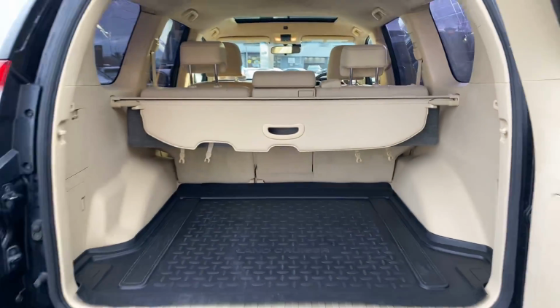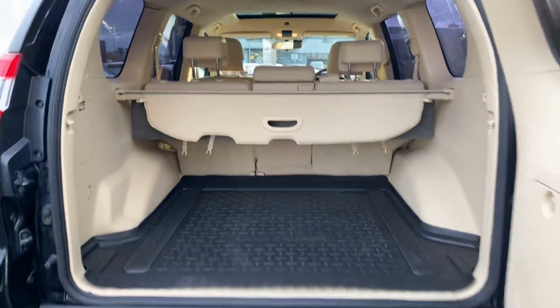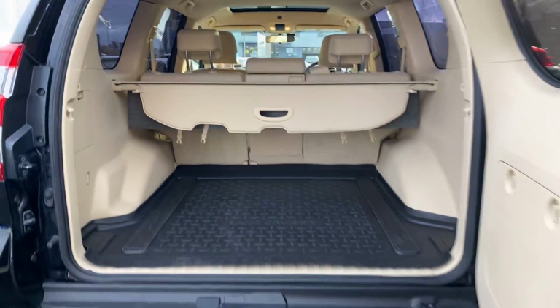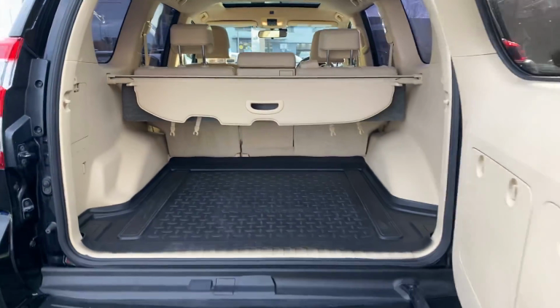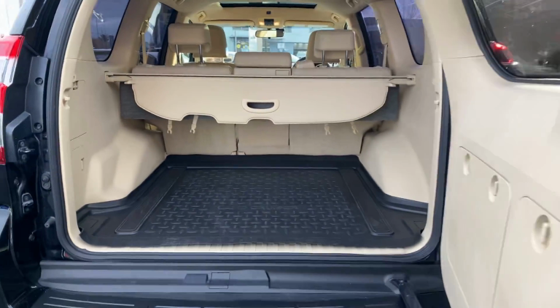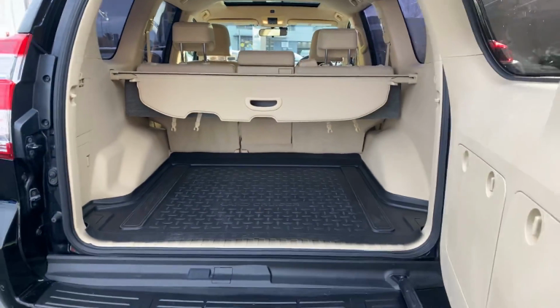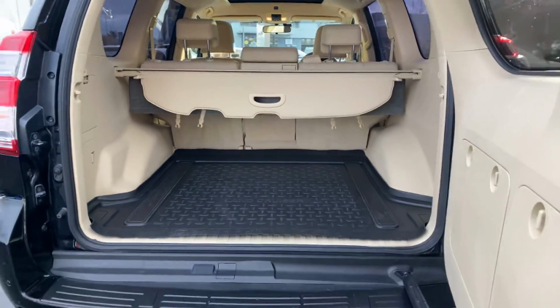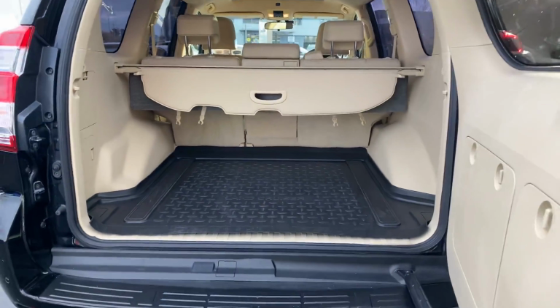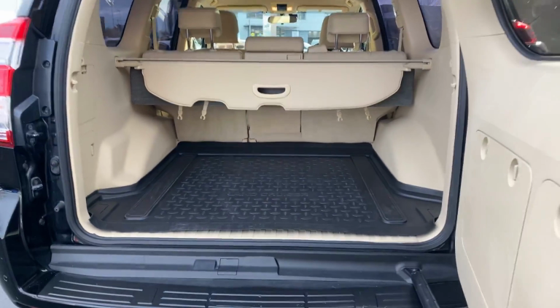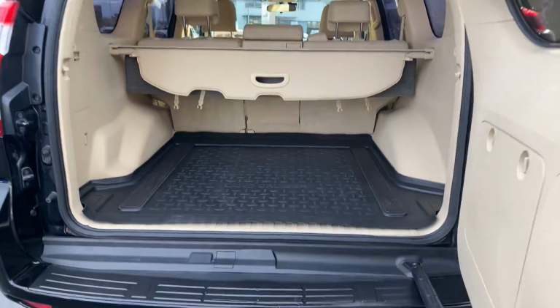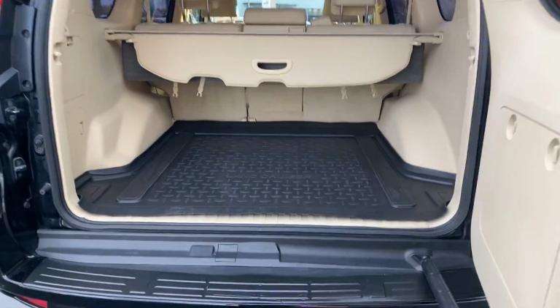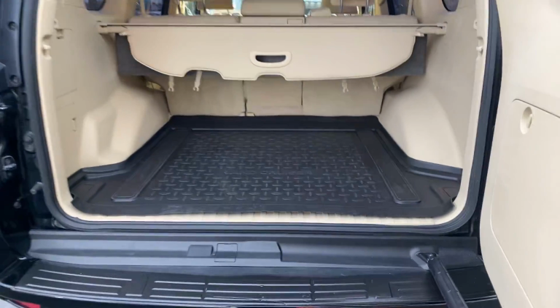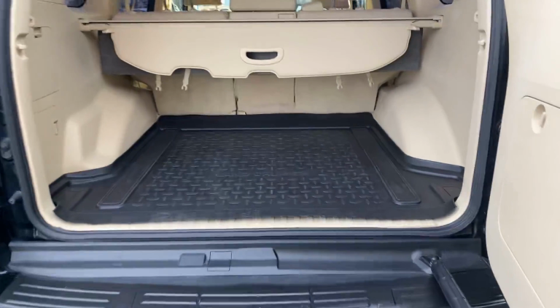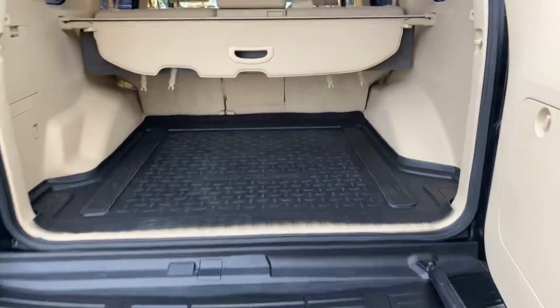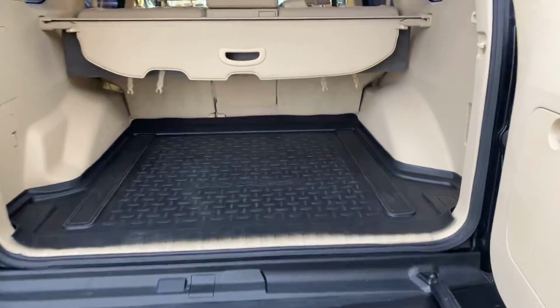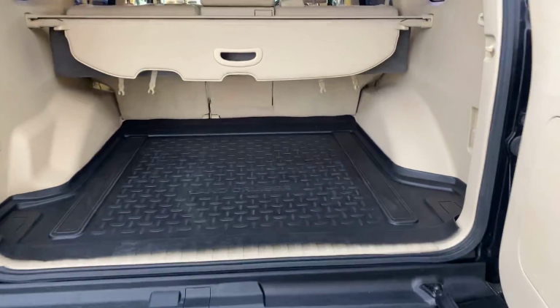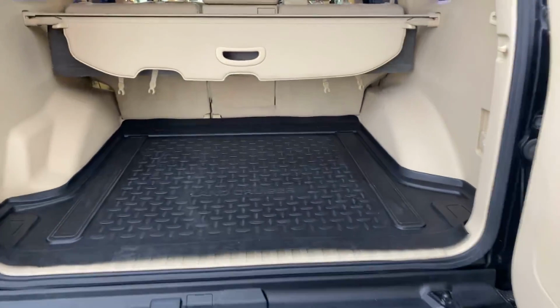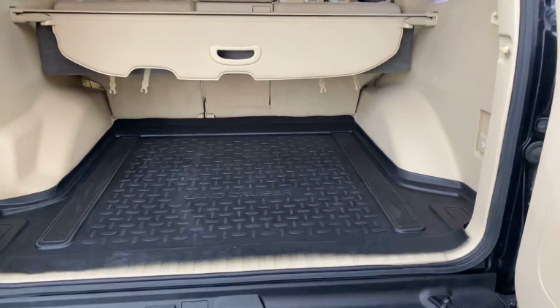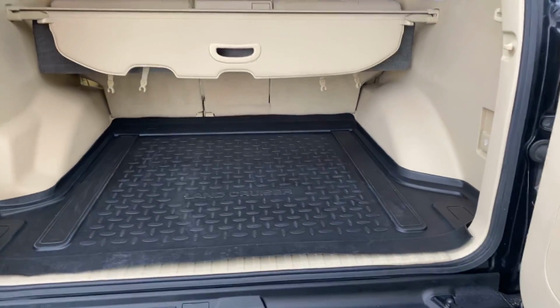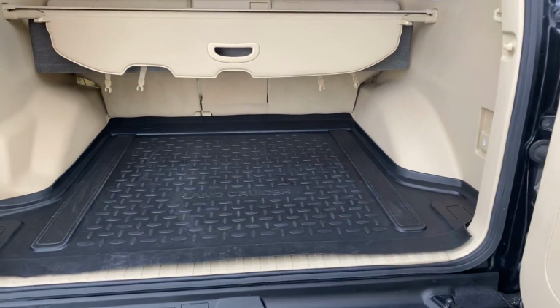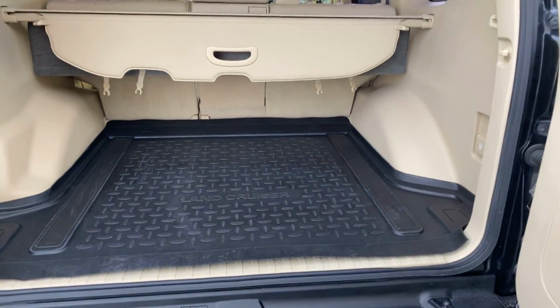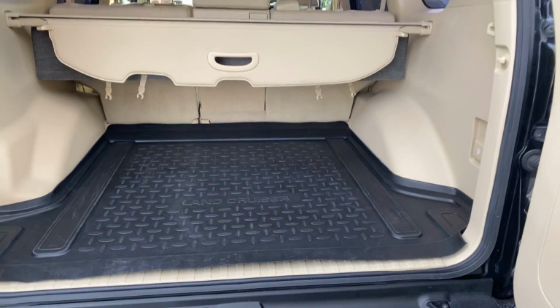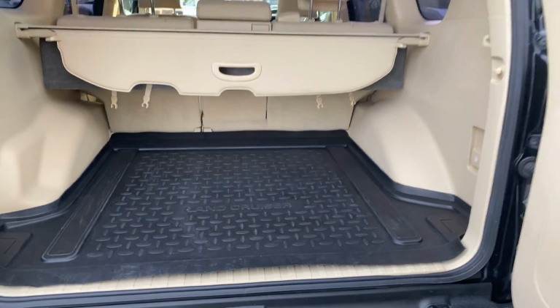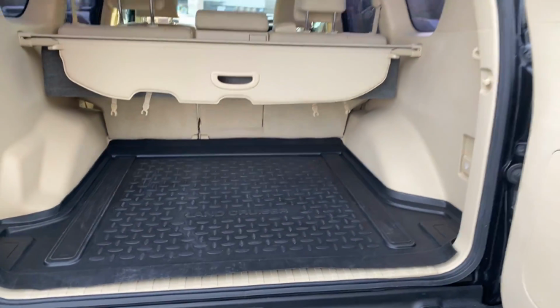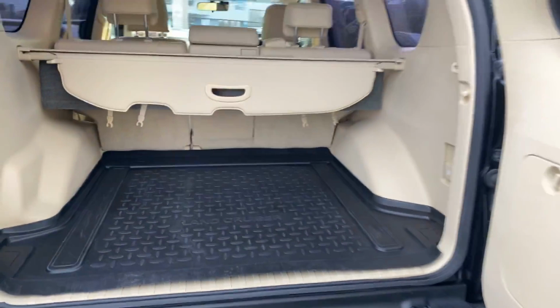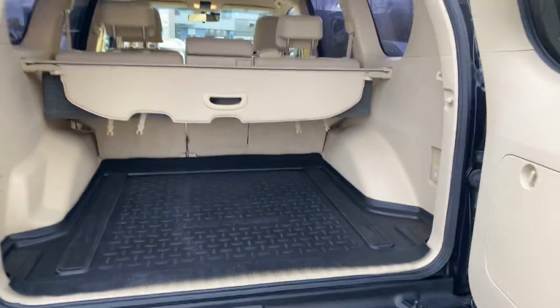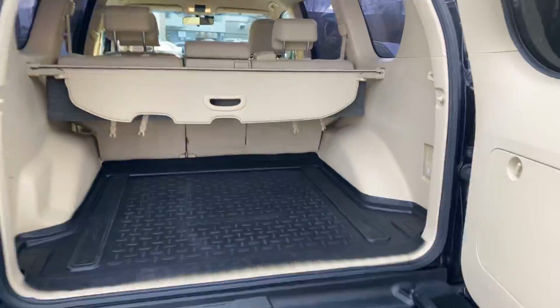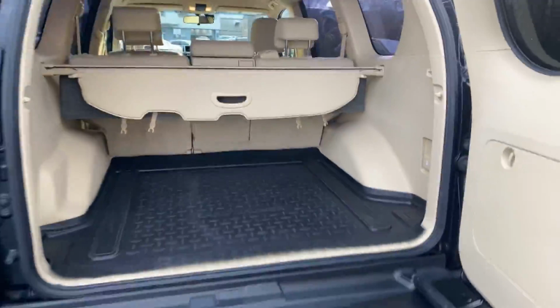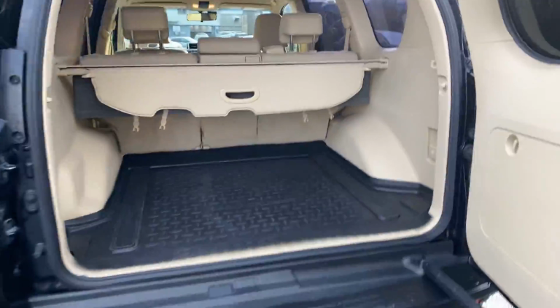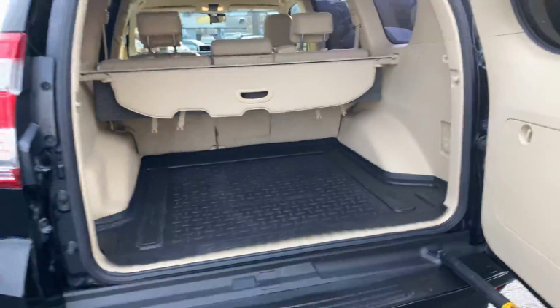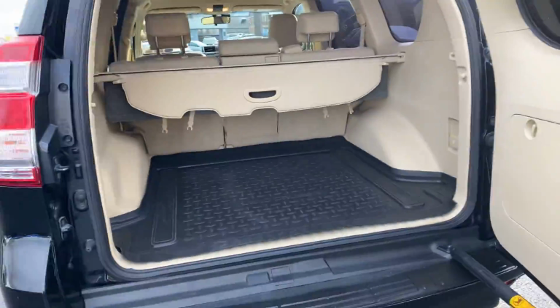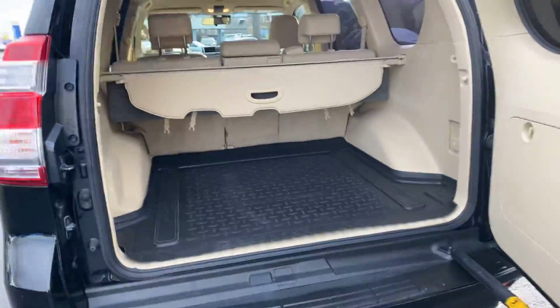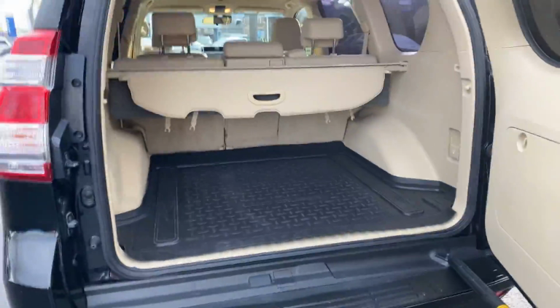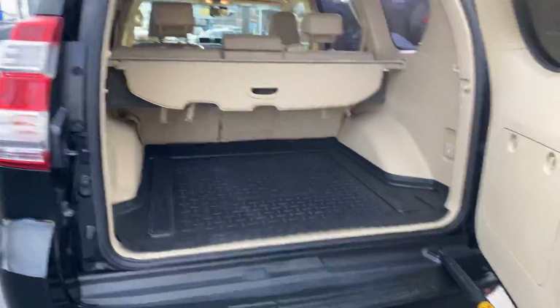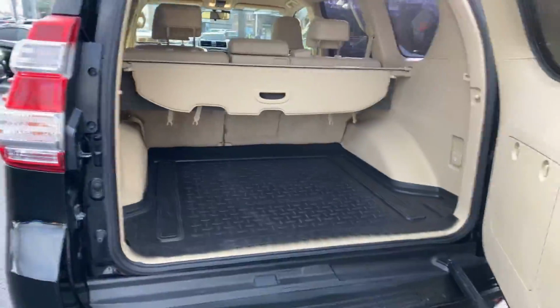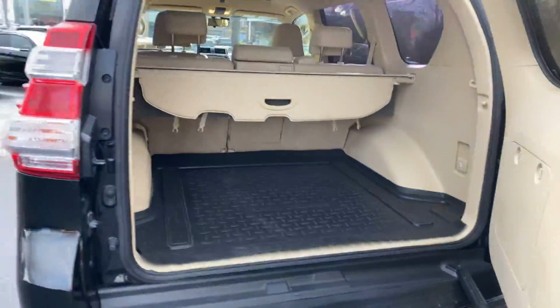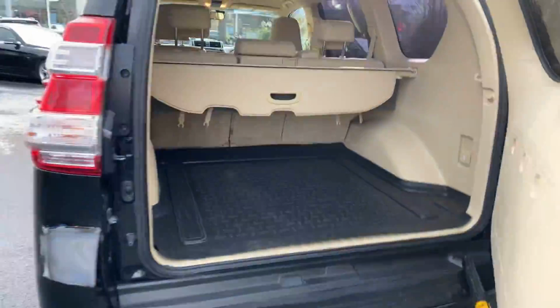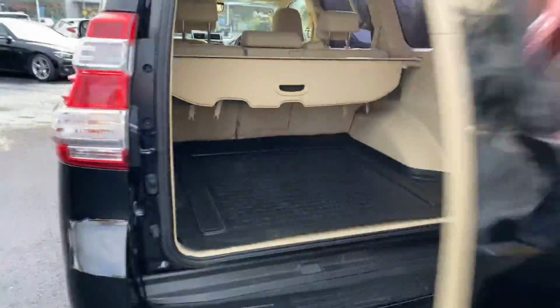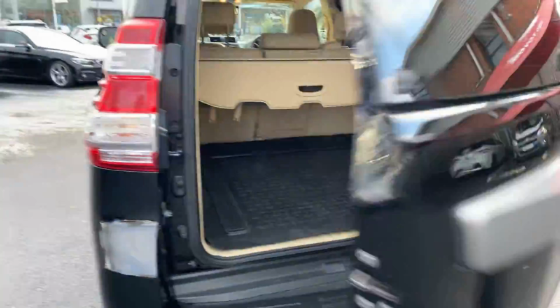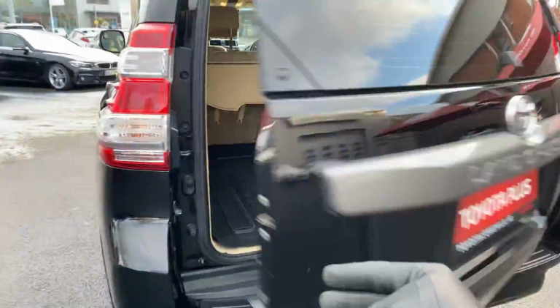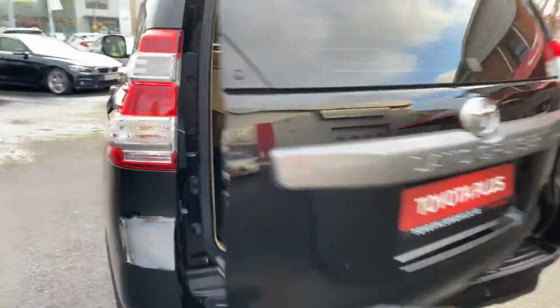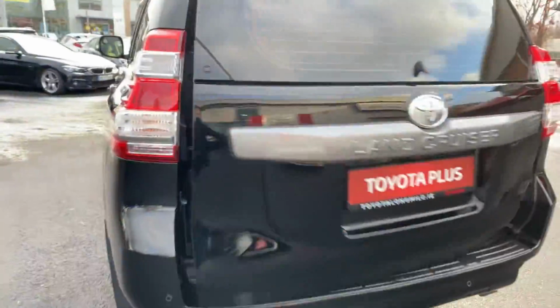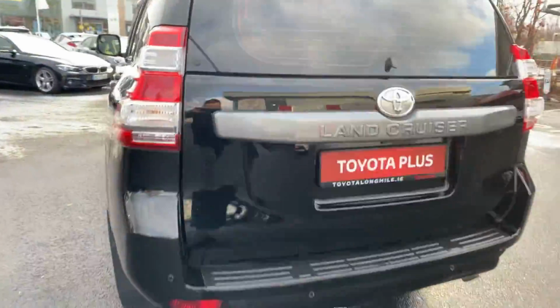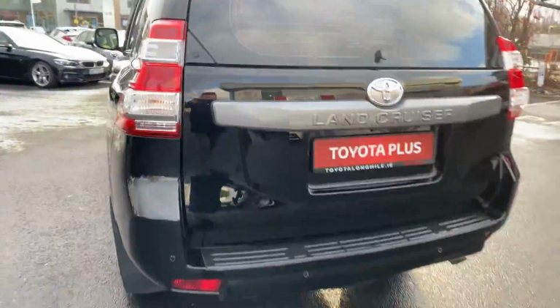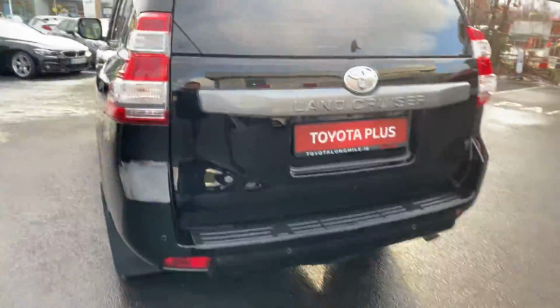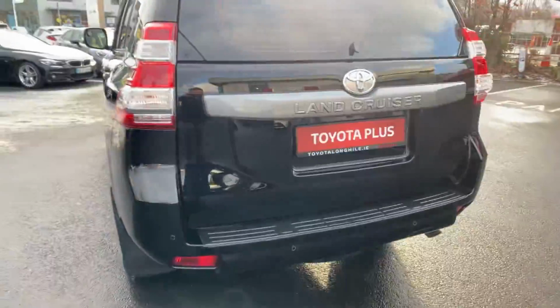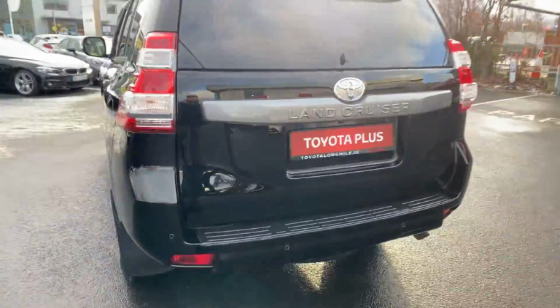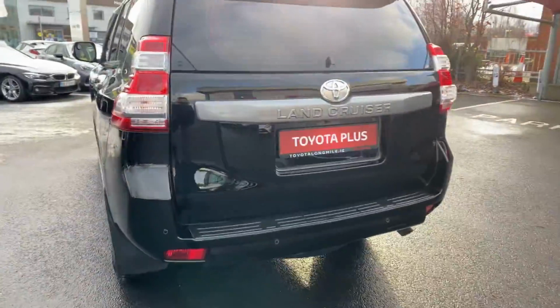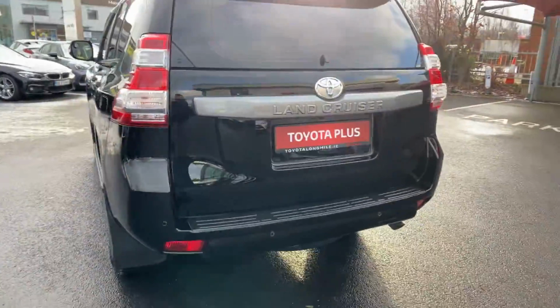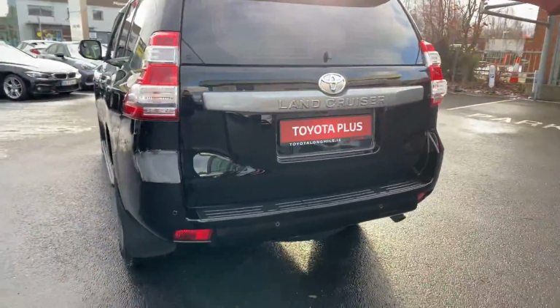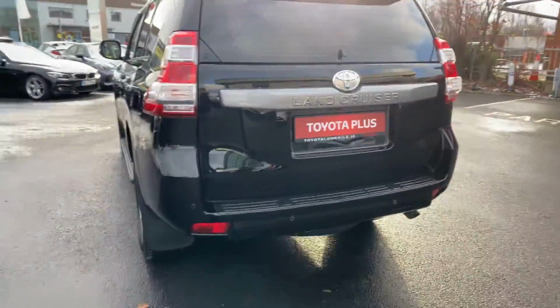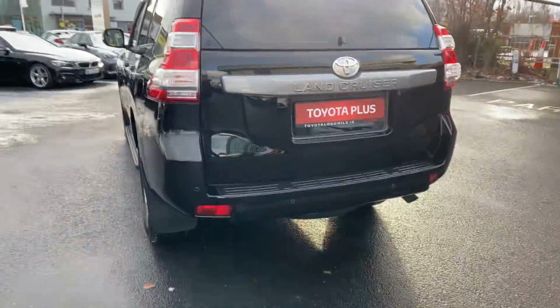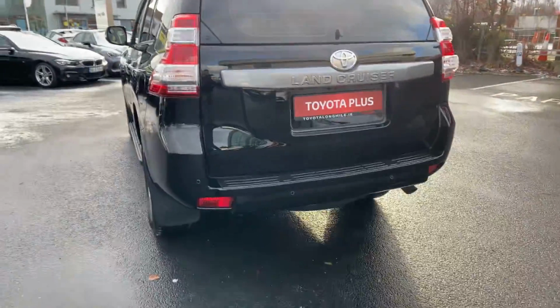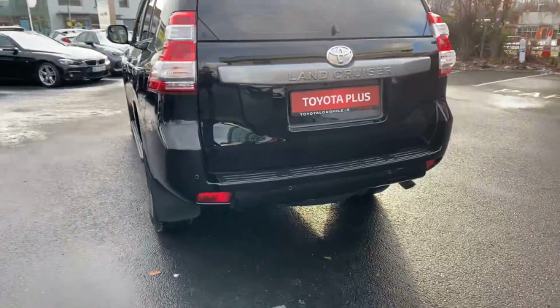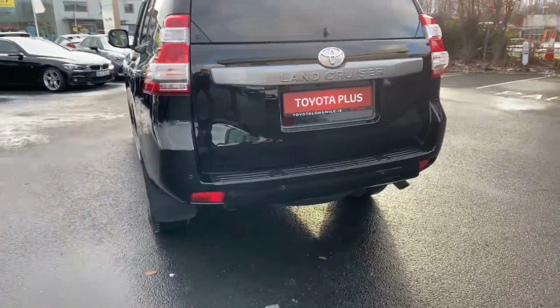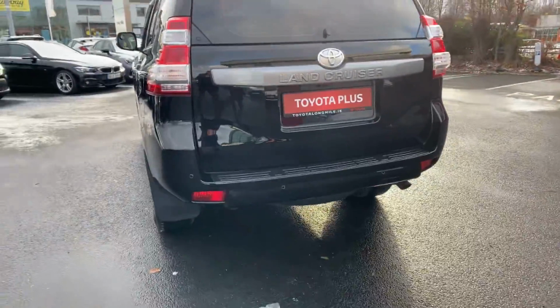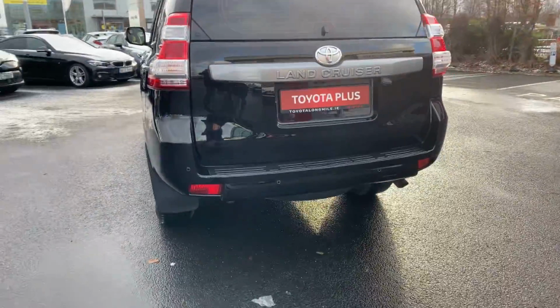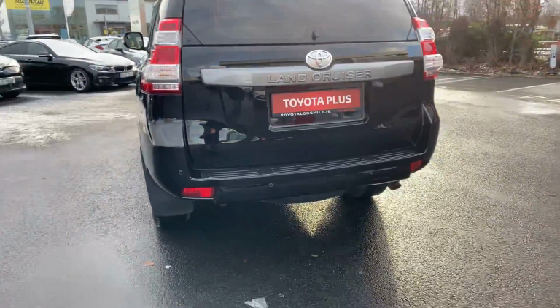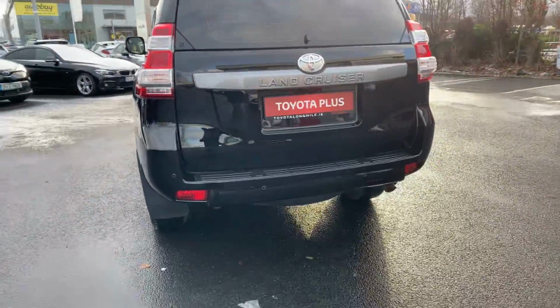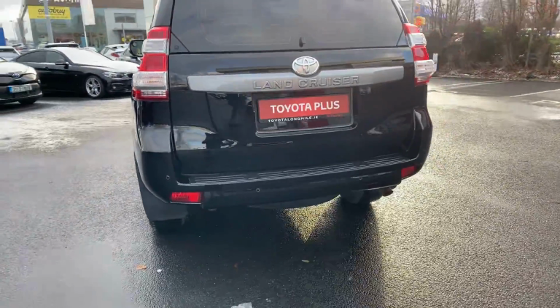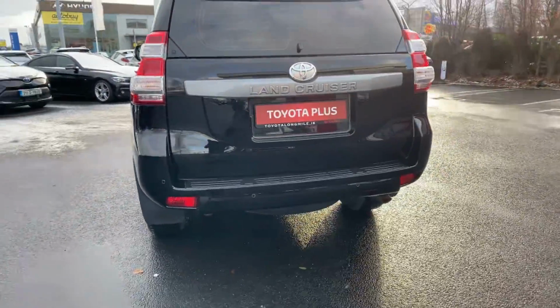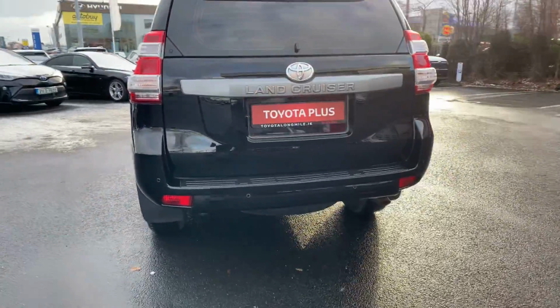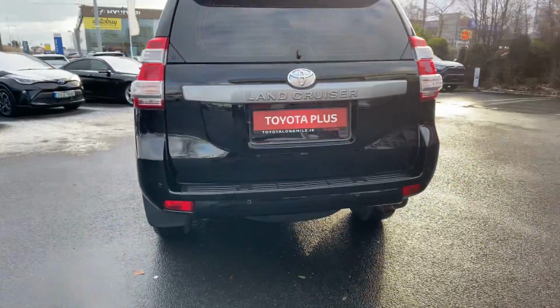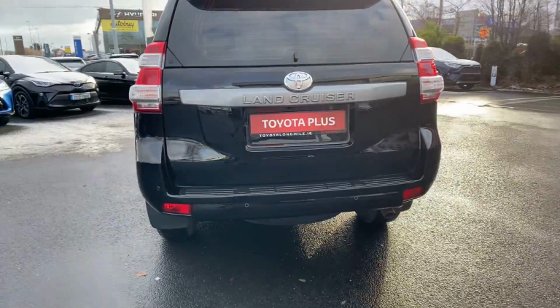Immaculate condition in the boot — you also get a genuine trunk liner. This Jeep never had a tow bar.